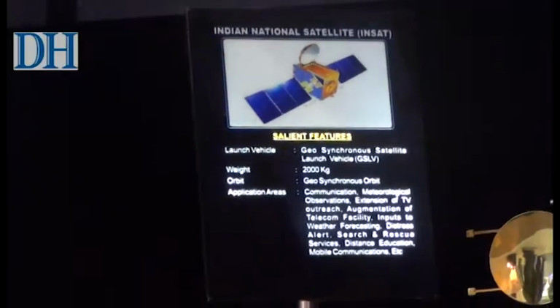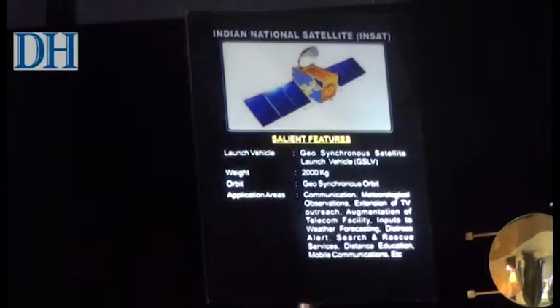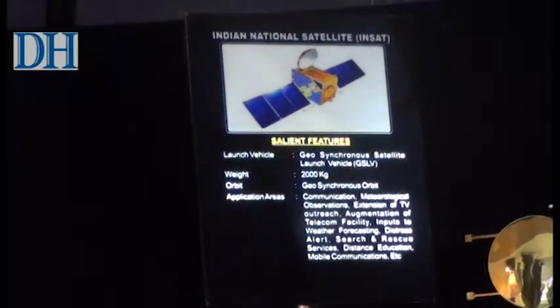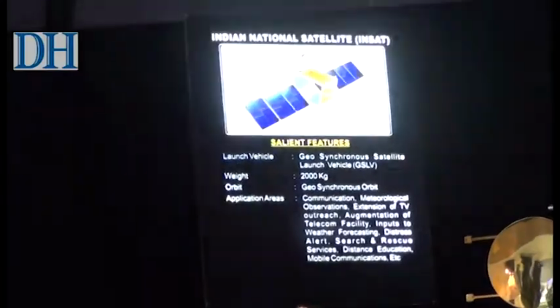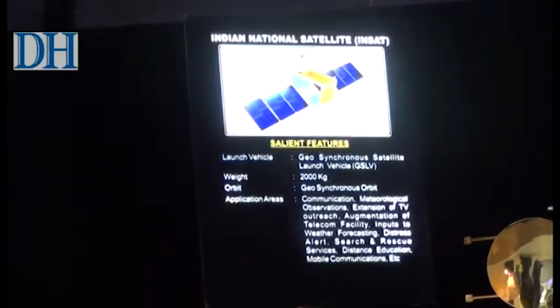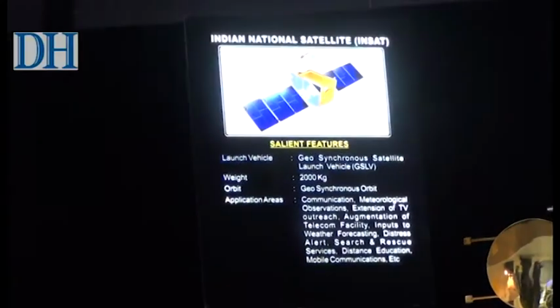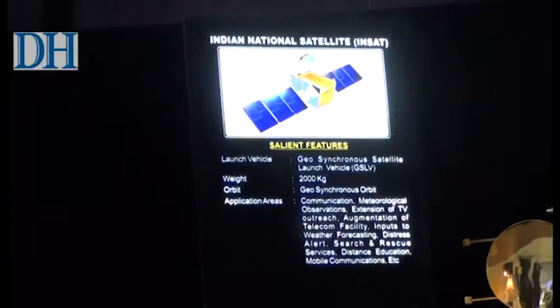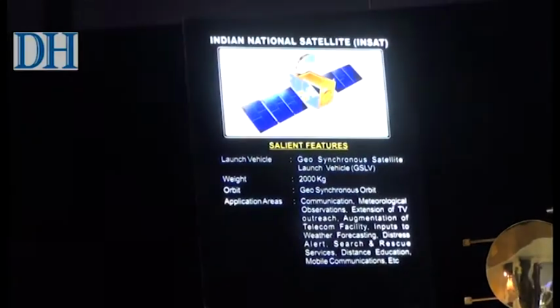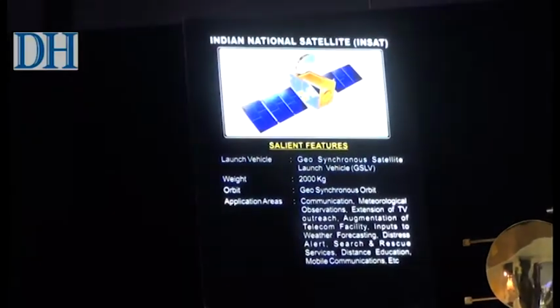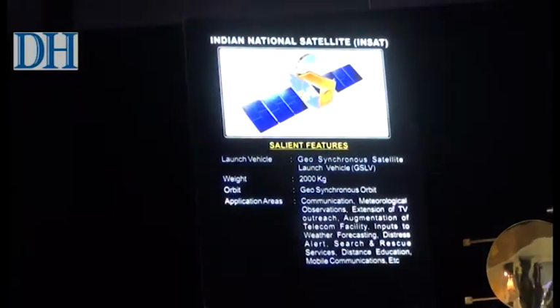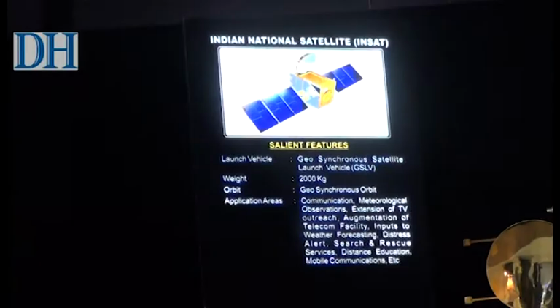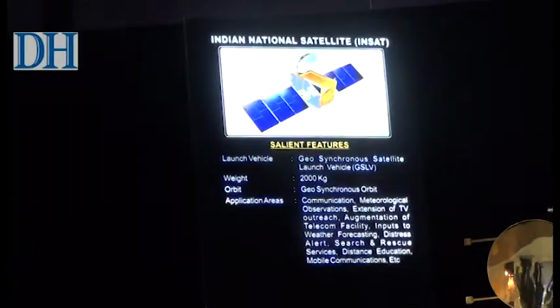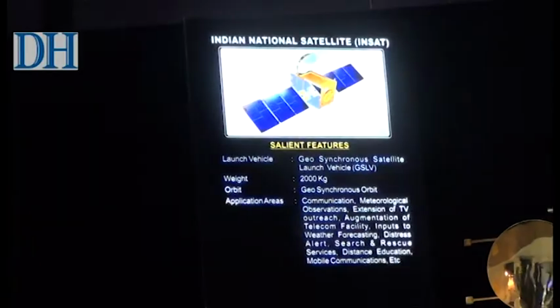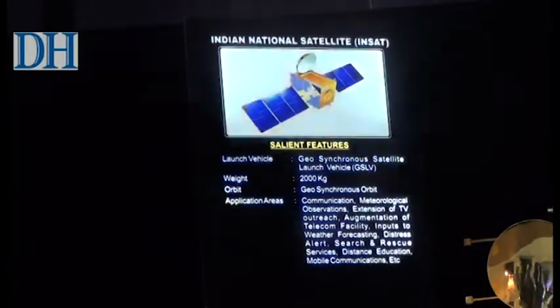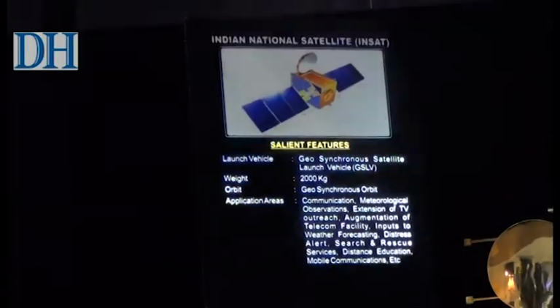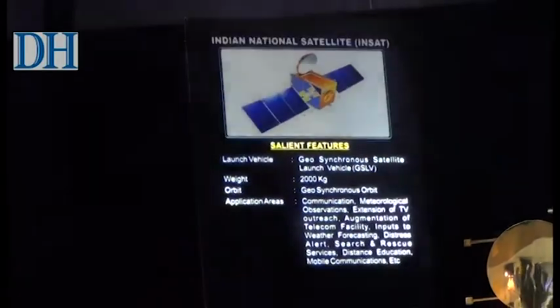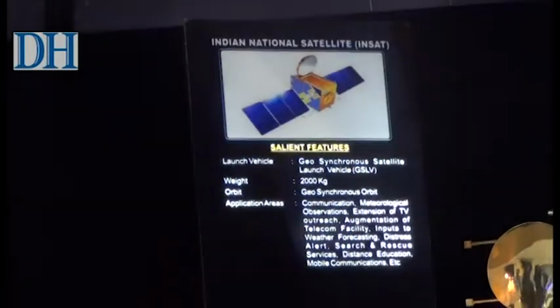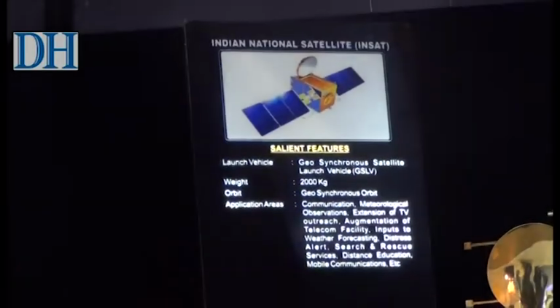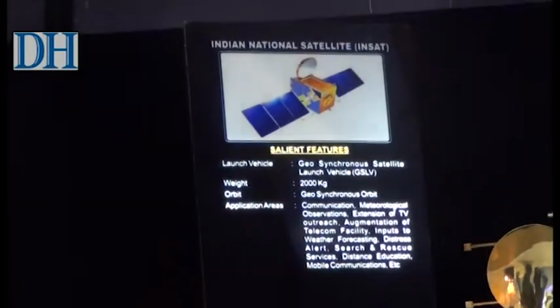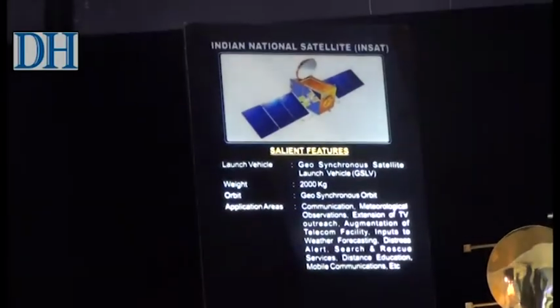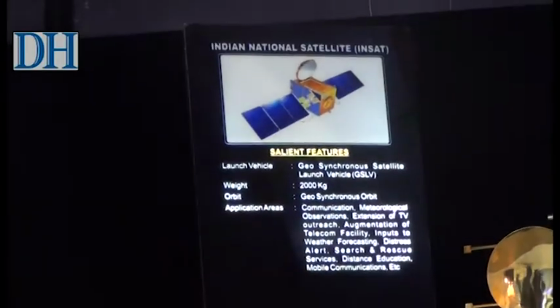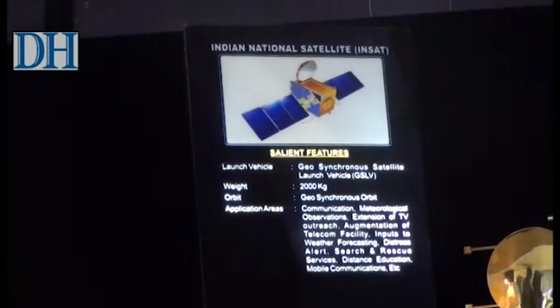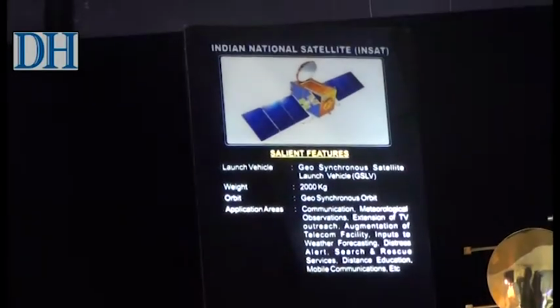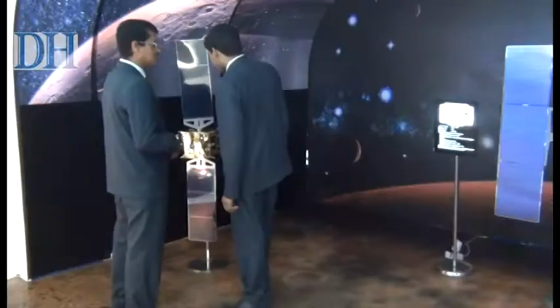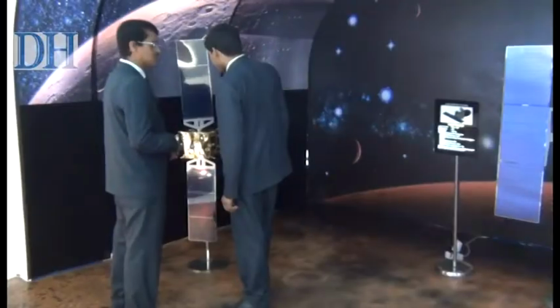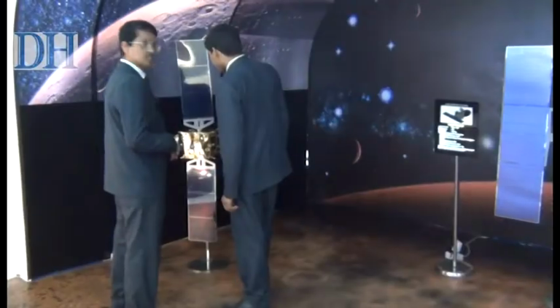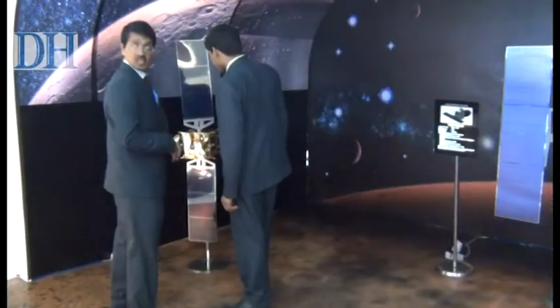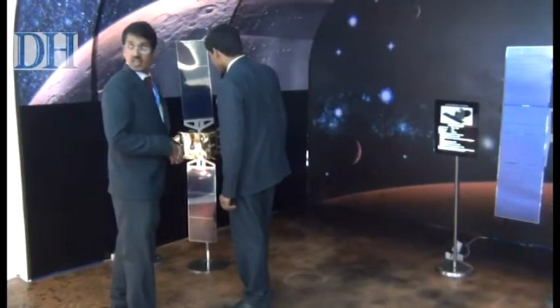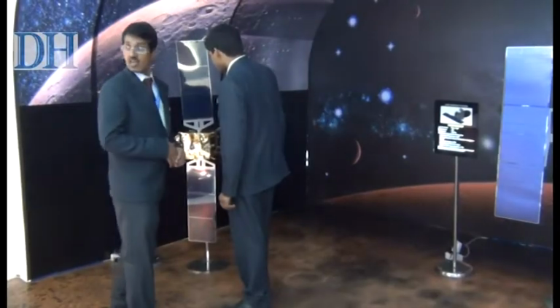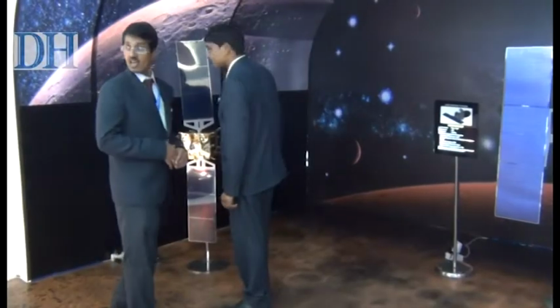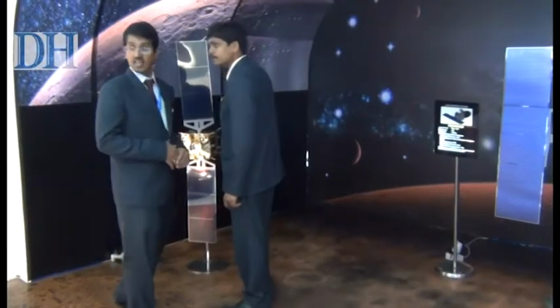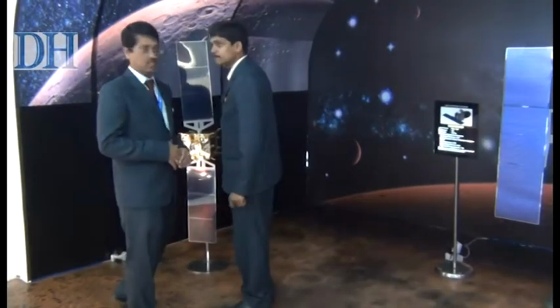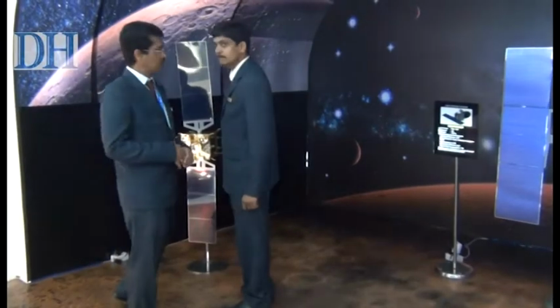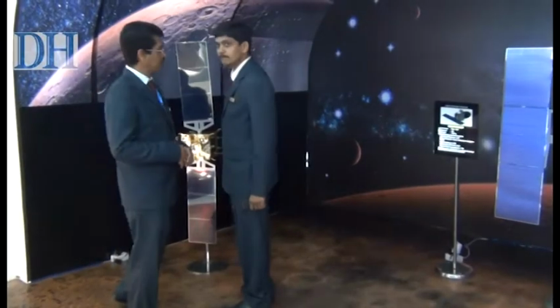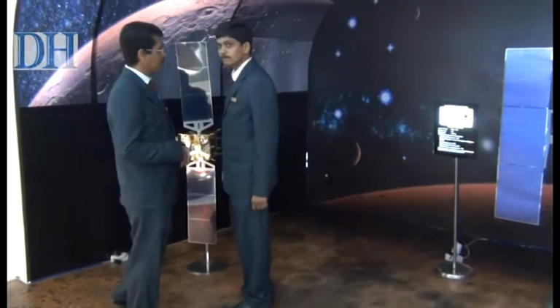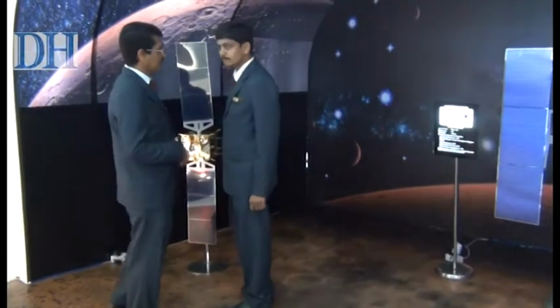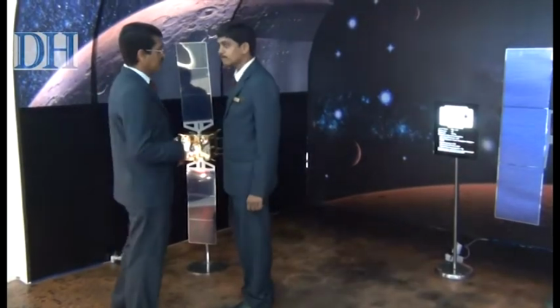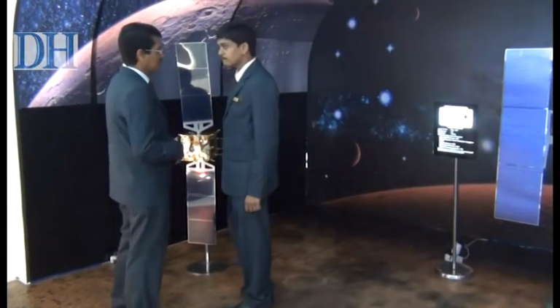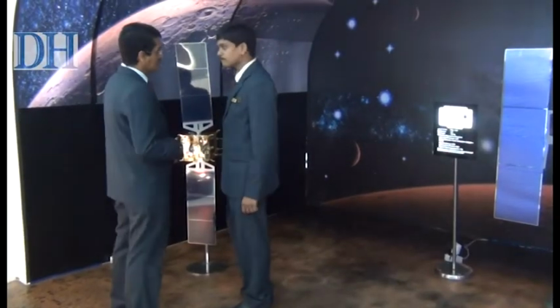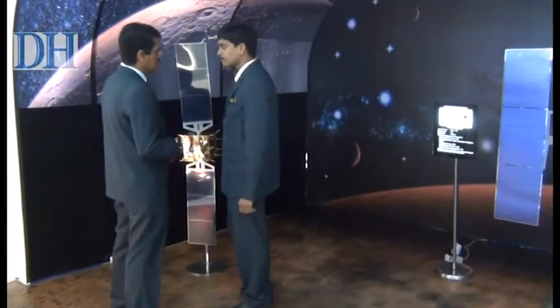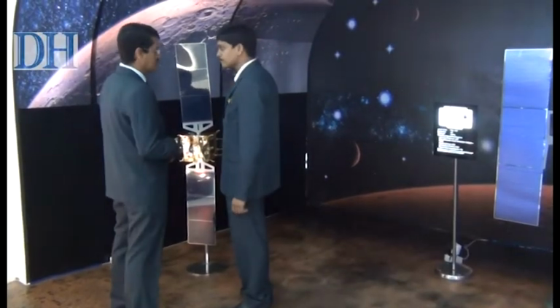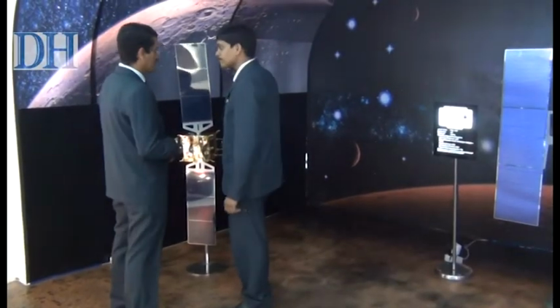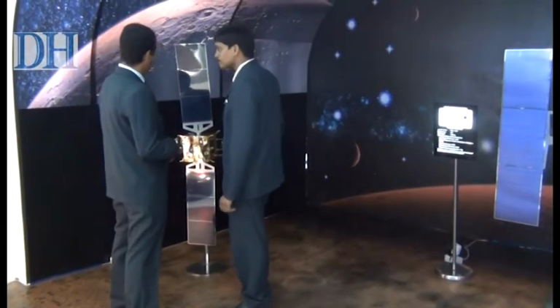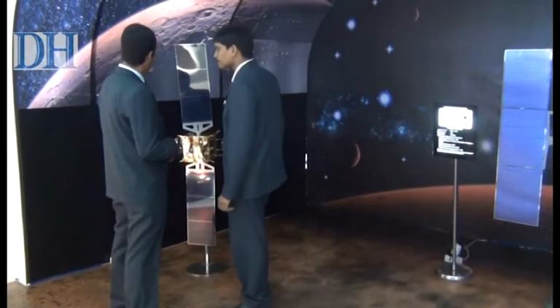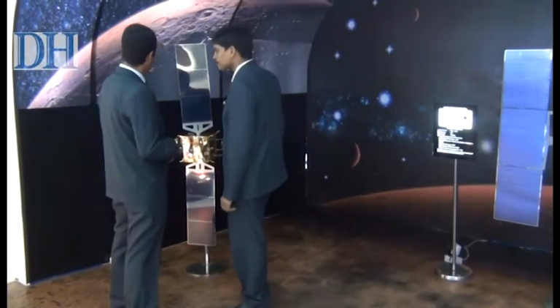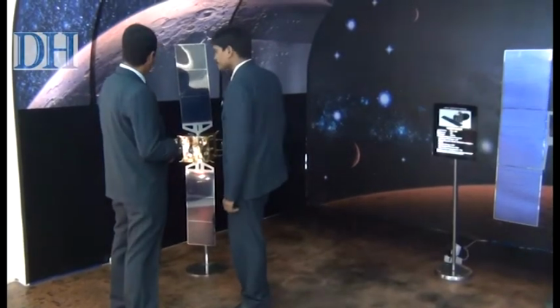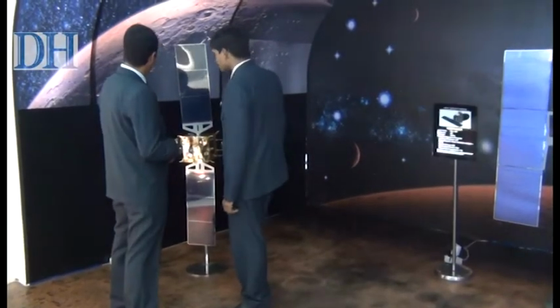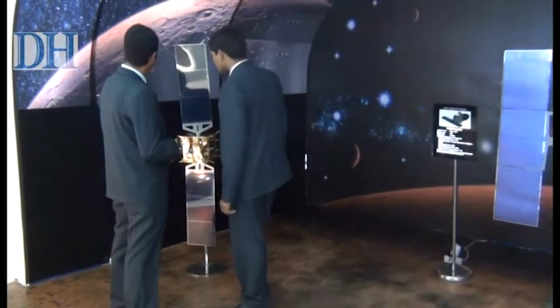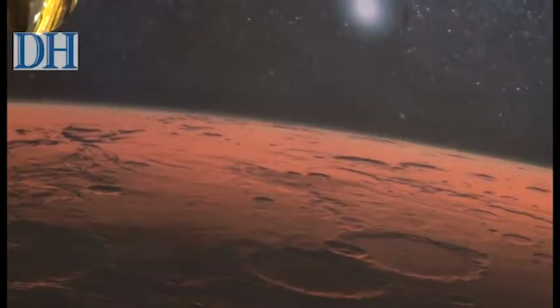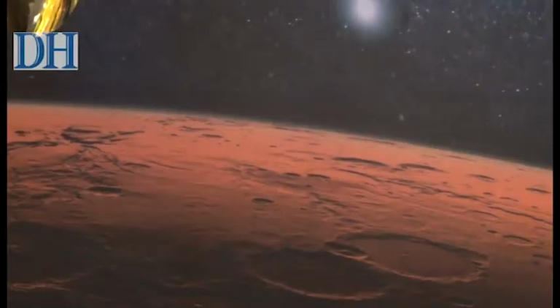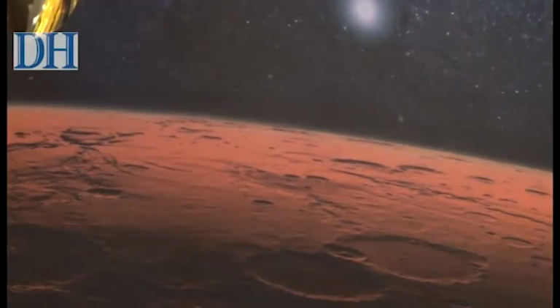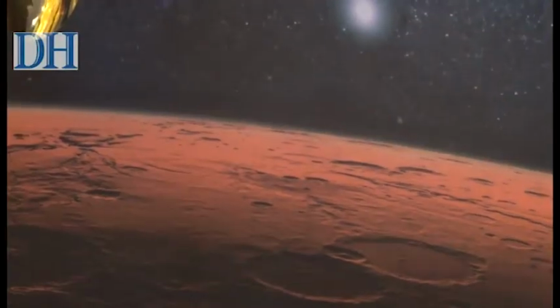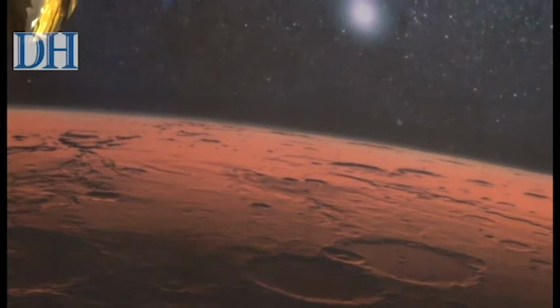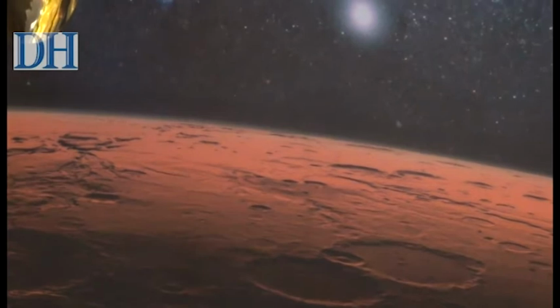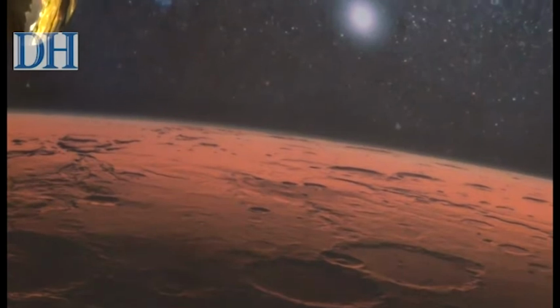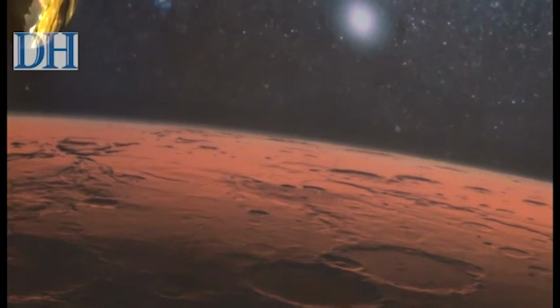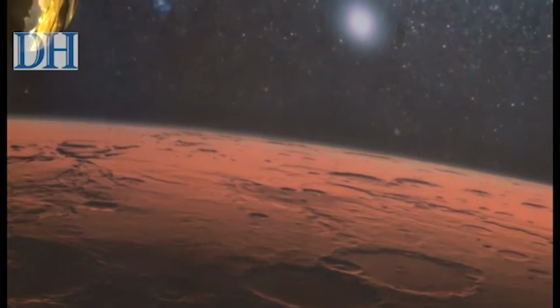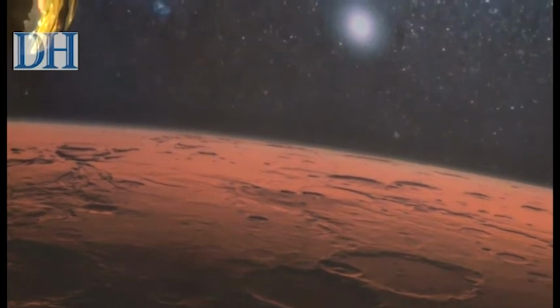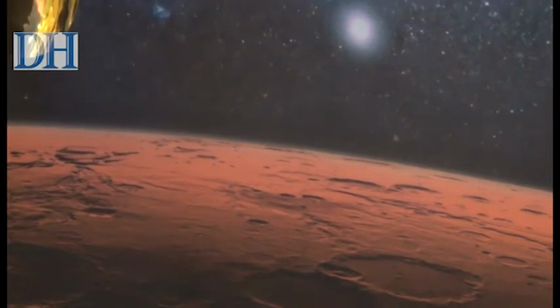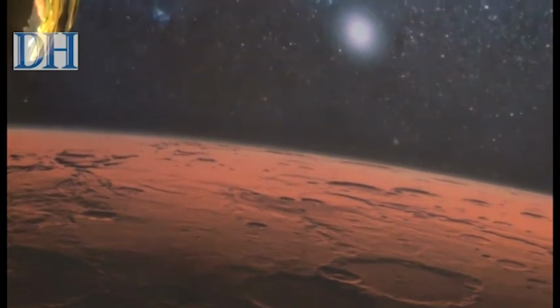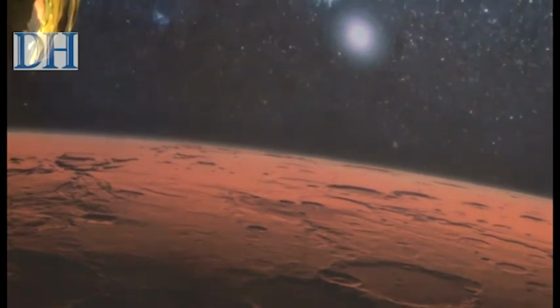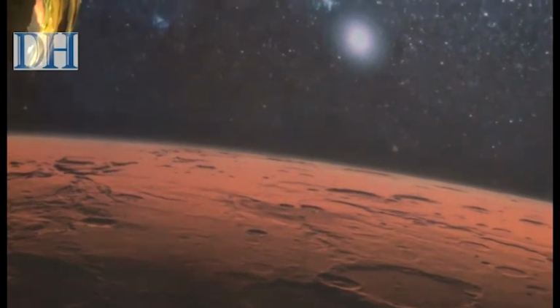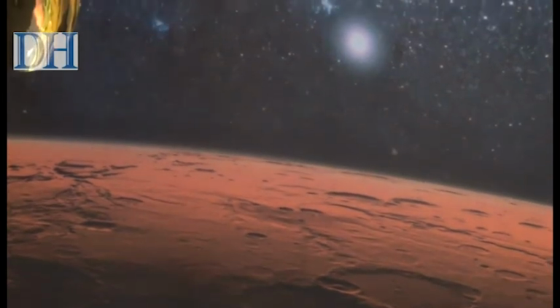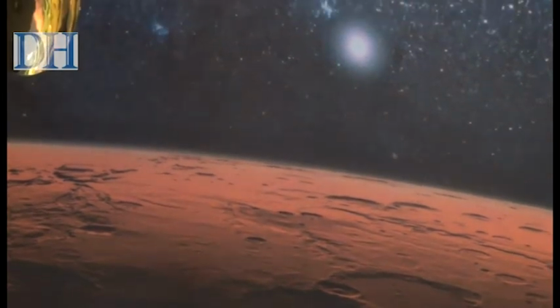Interestingly, HAL had used several Martian images sent by Mangalyan and merged them to create a real-life virtual model of a neighbour.